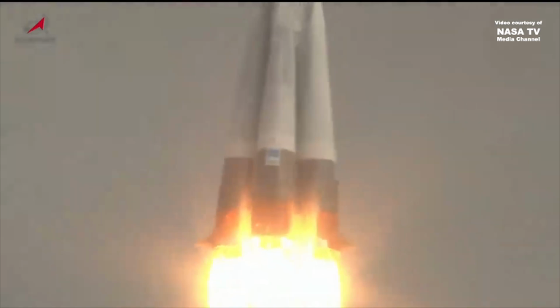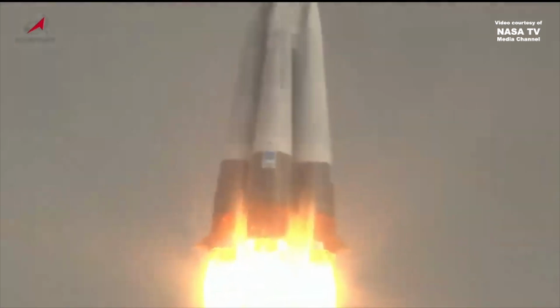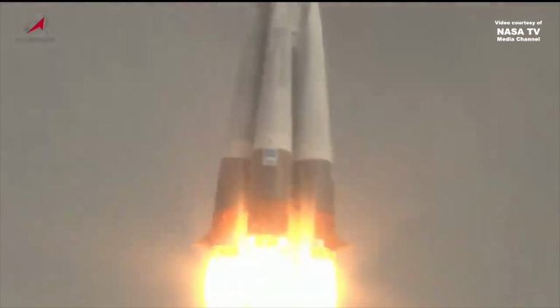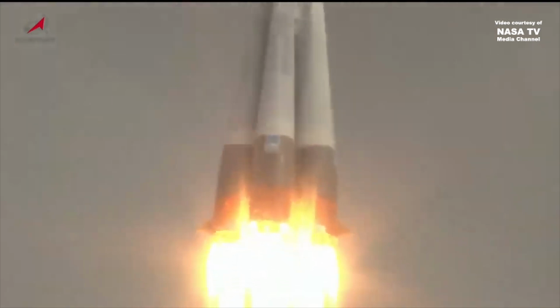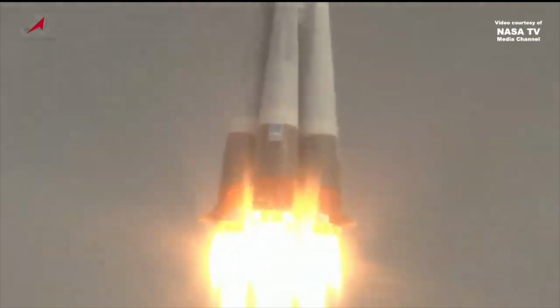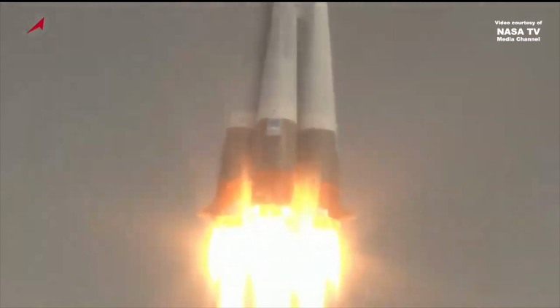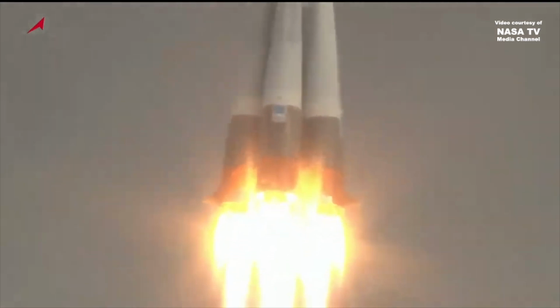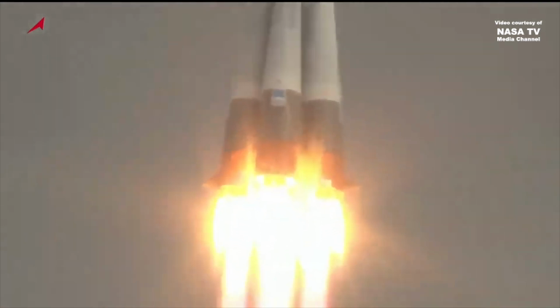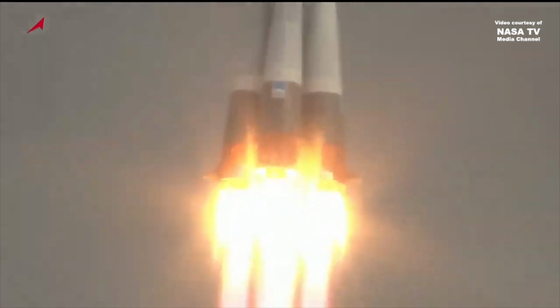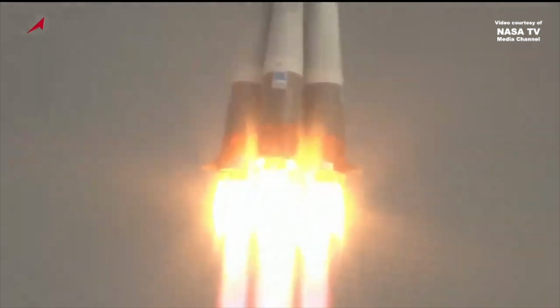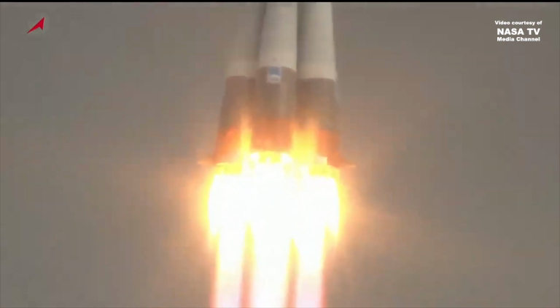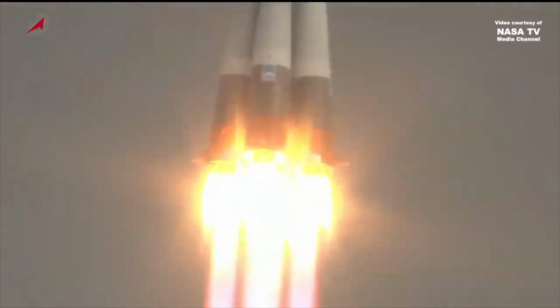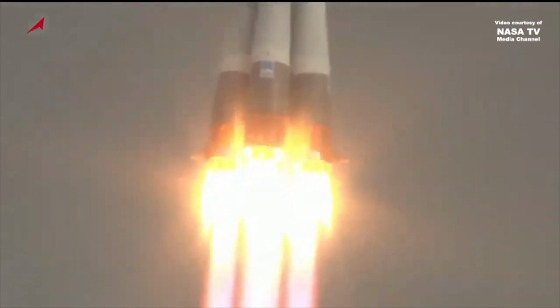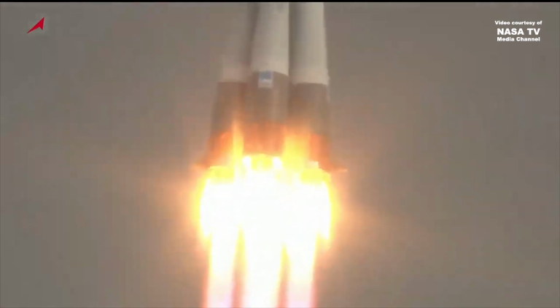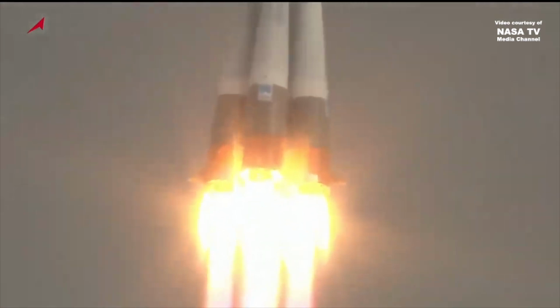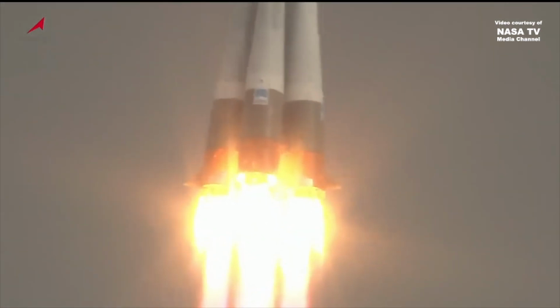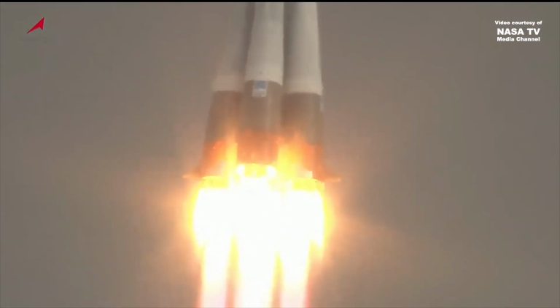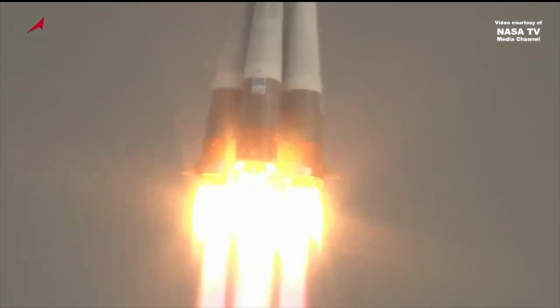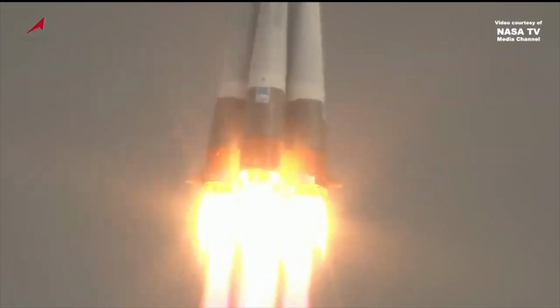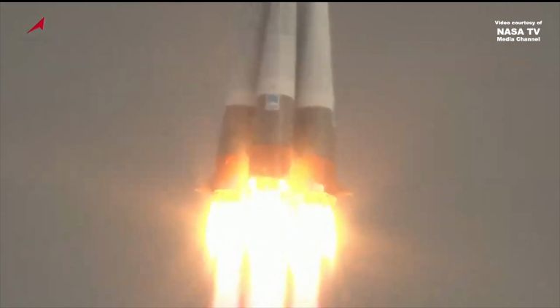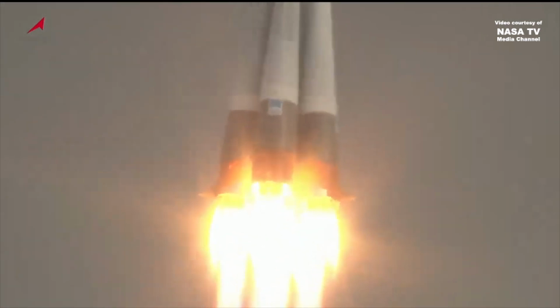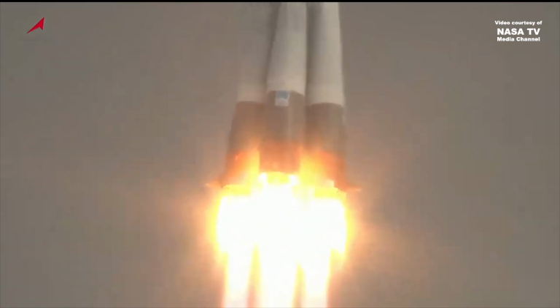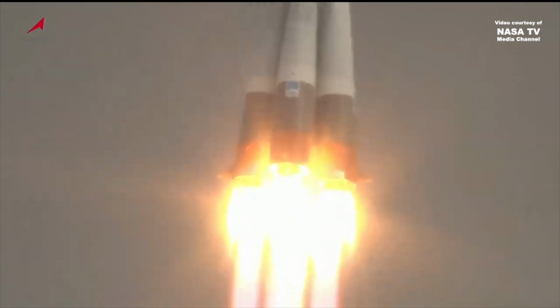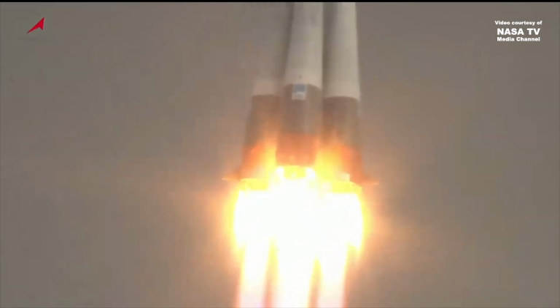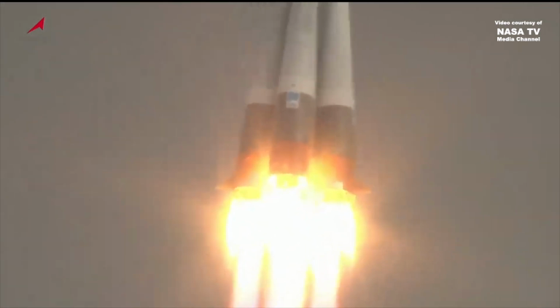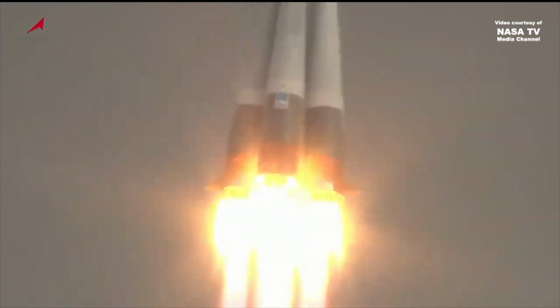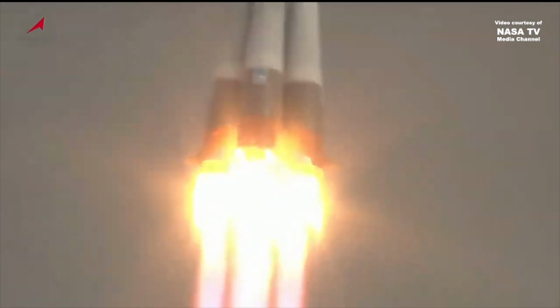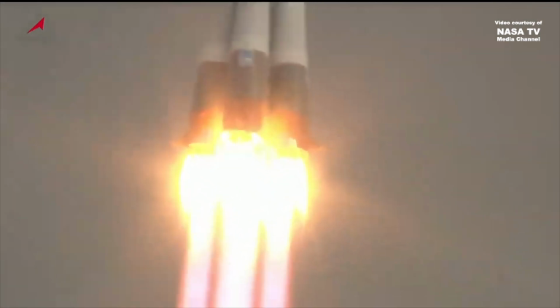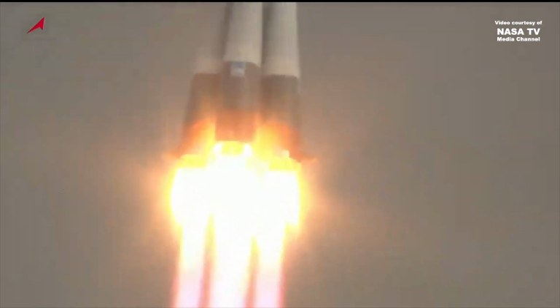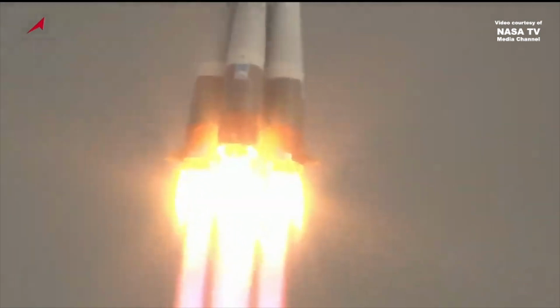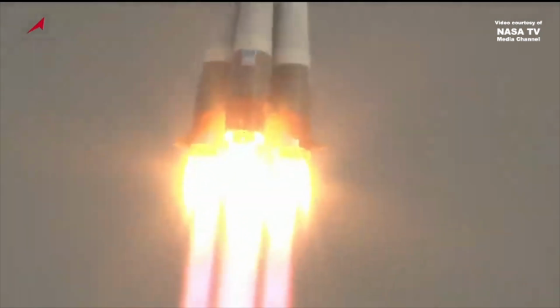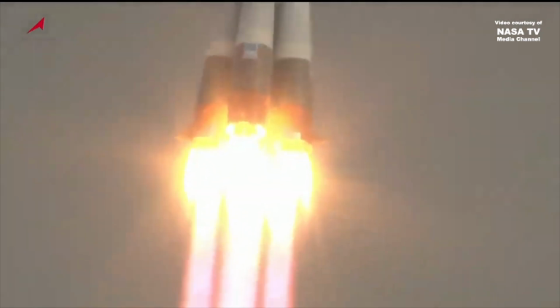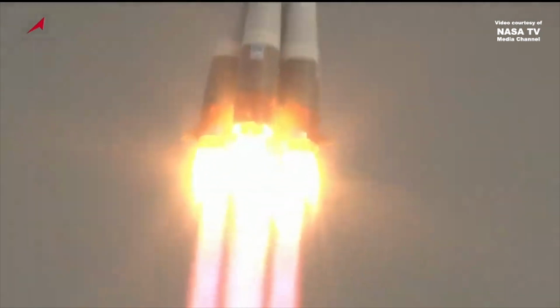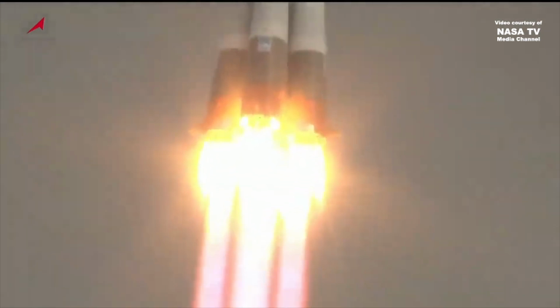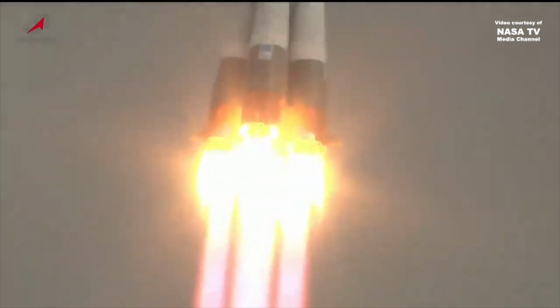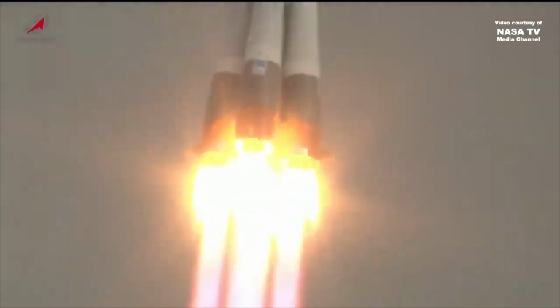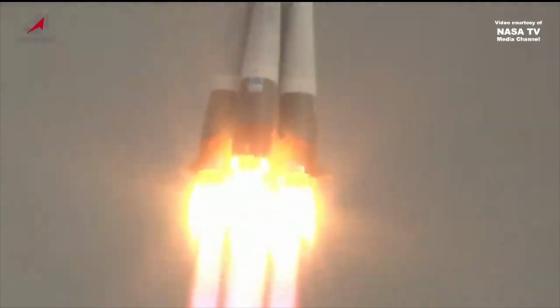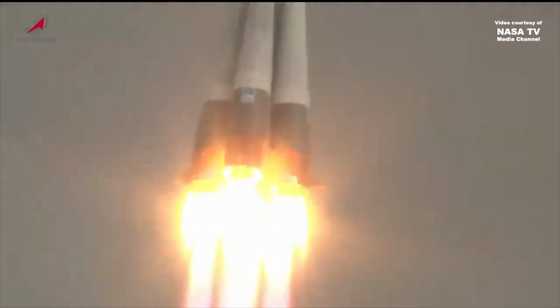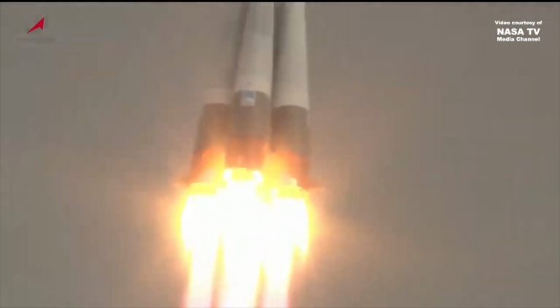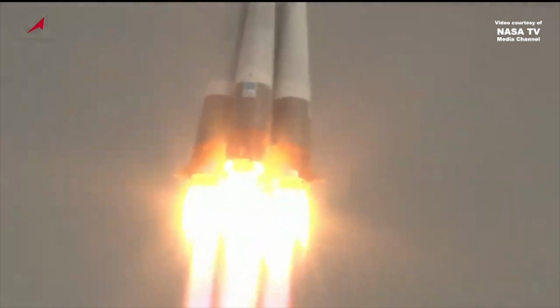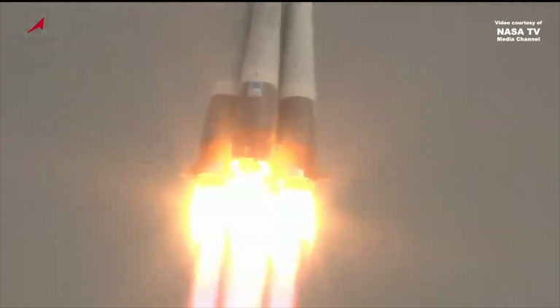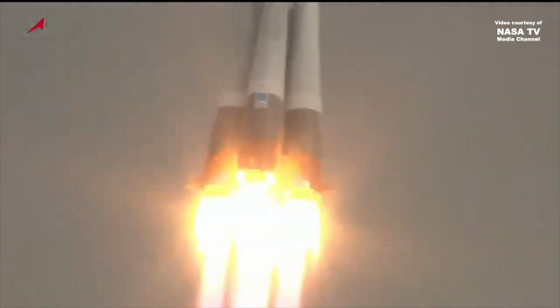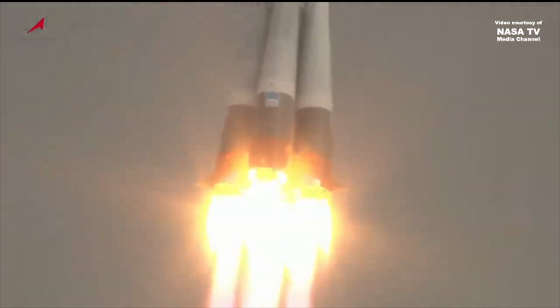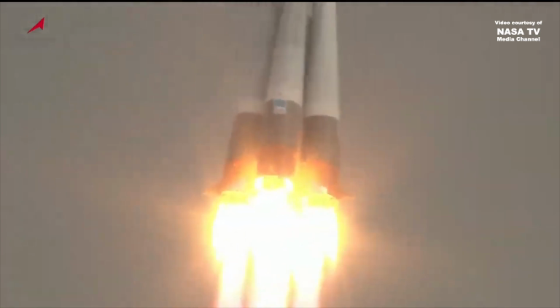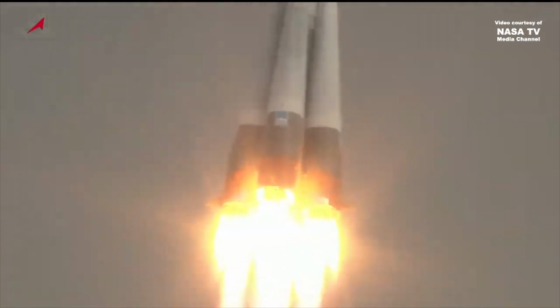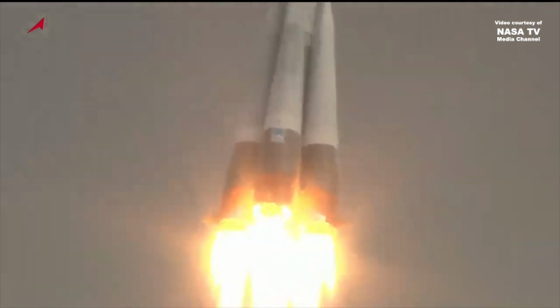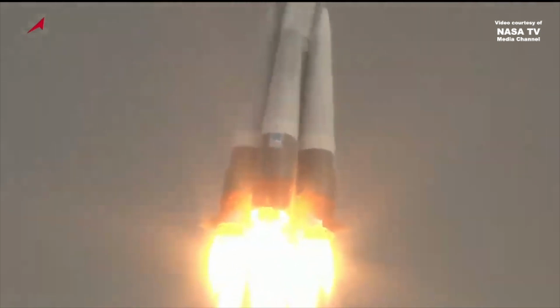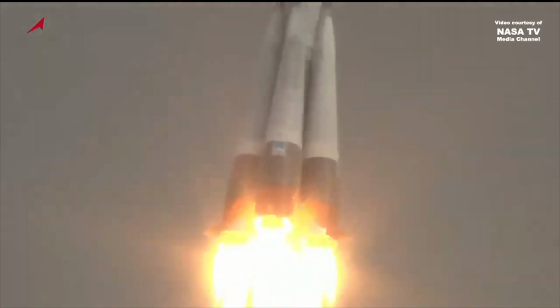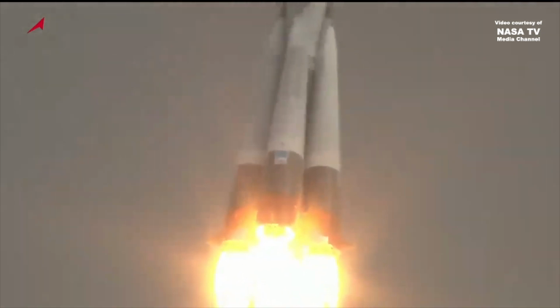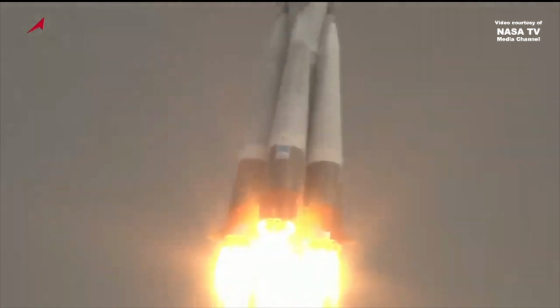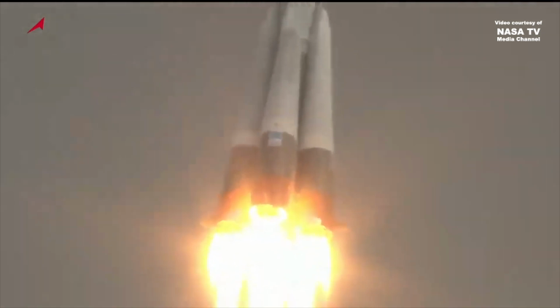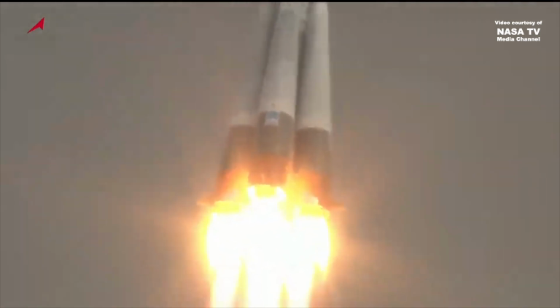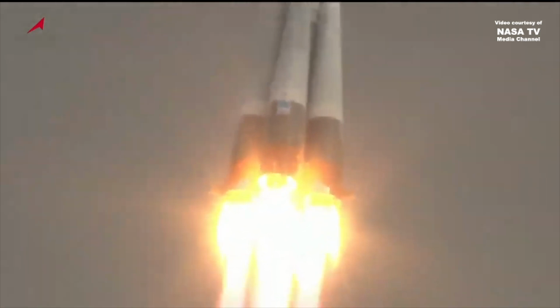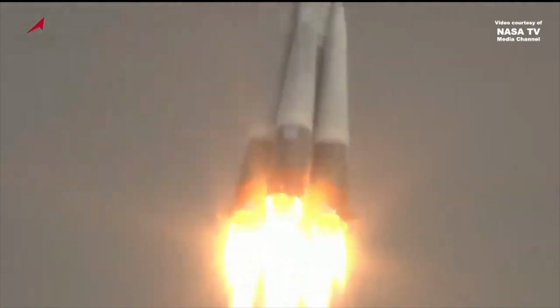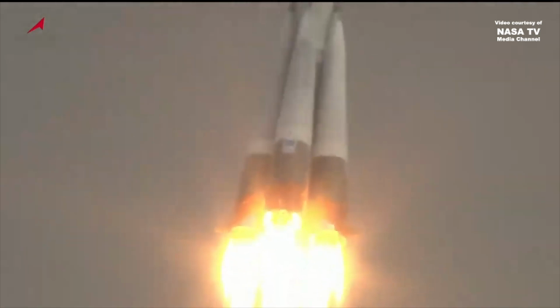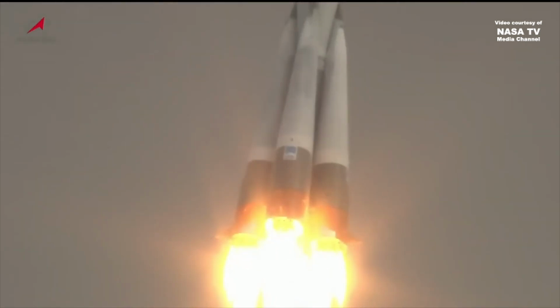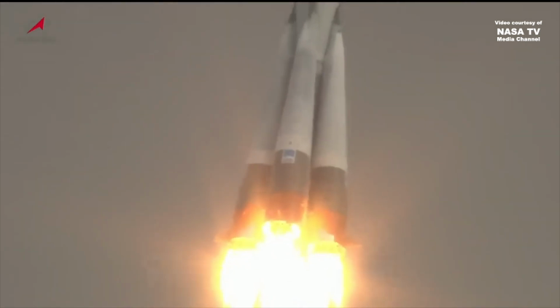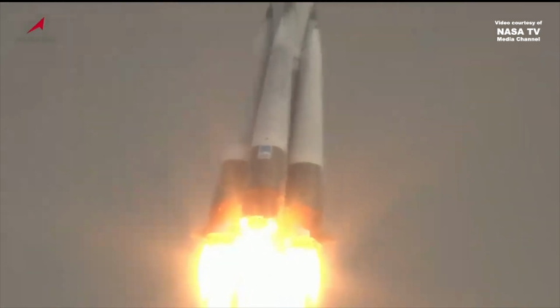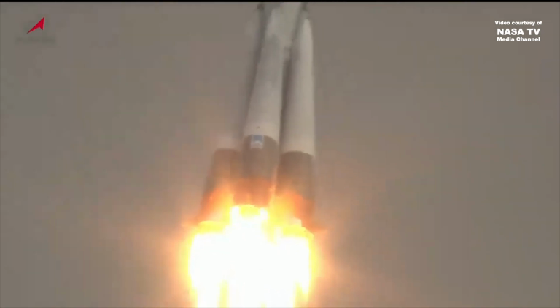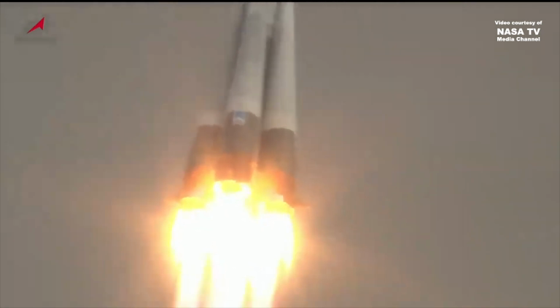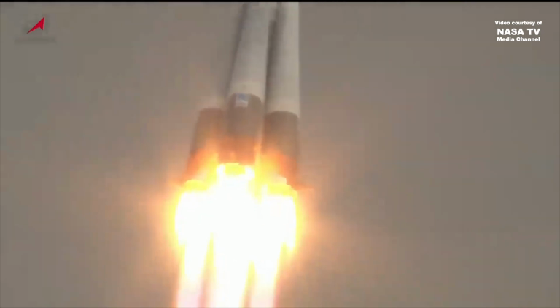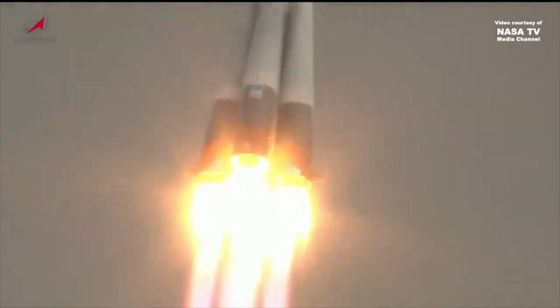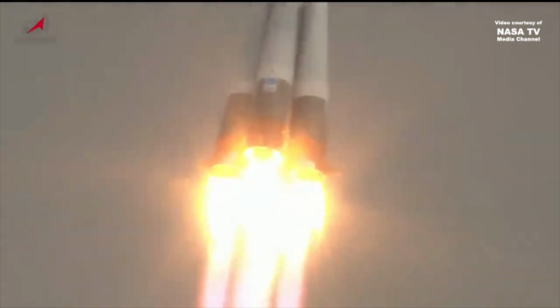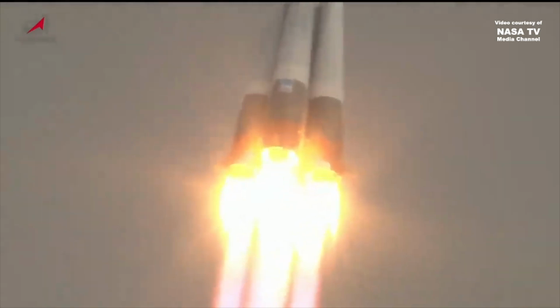First stage engines firing. The Soyuz booster is arcing out to the northeast from the launch site in the Central Asian desert.